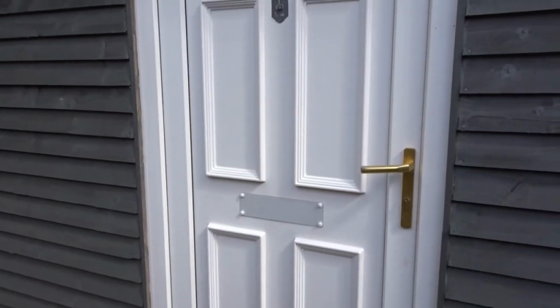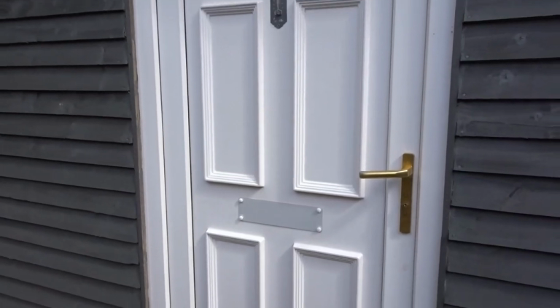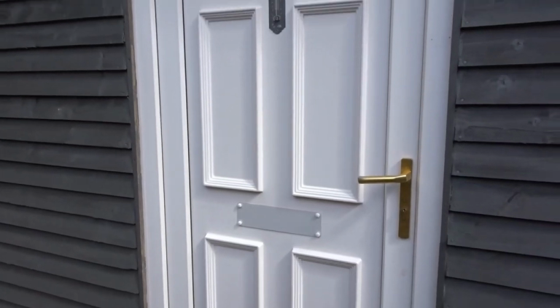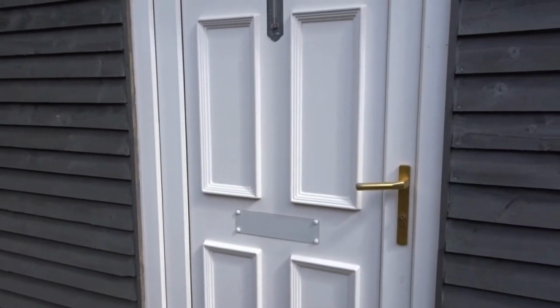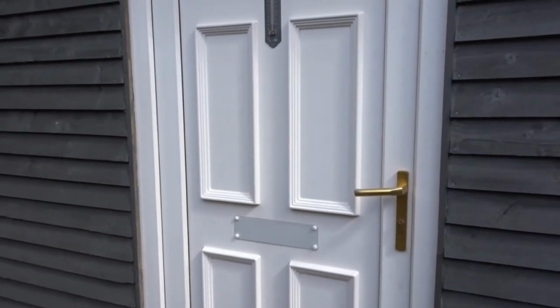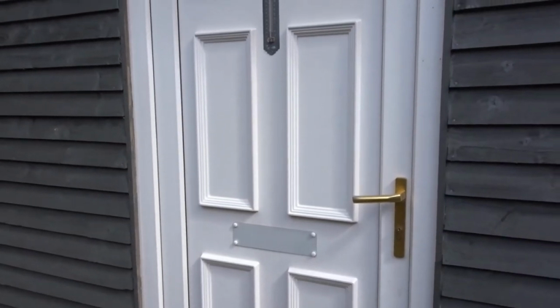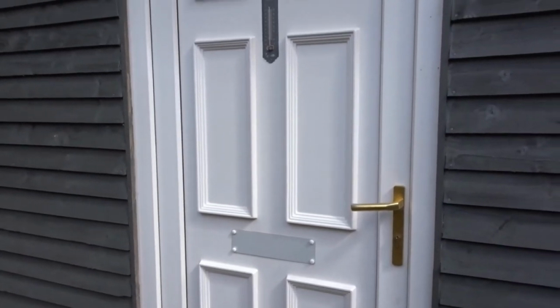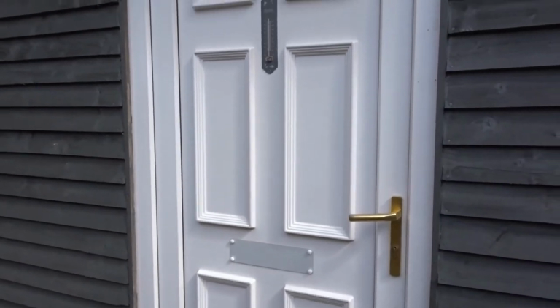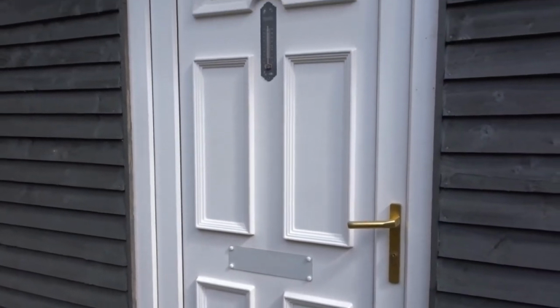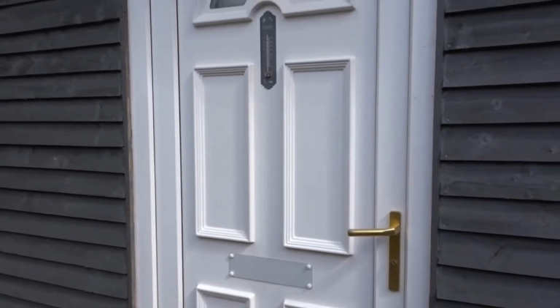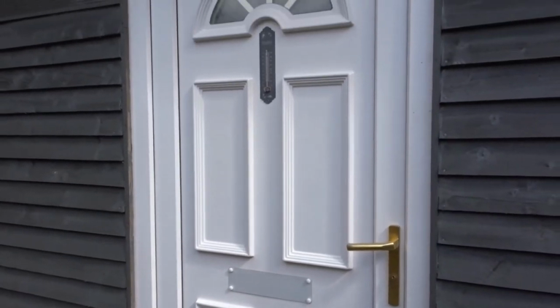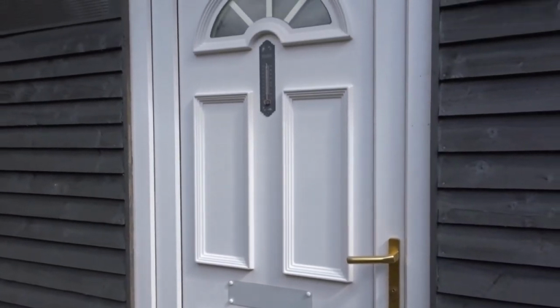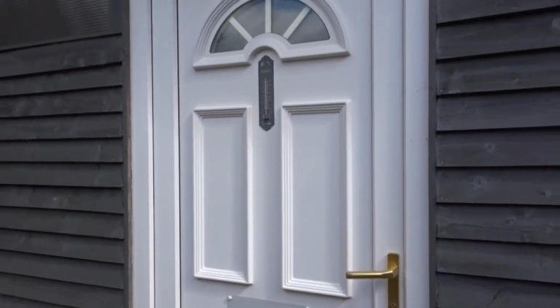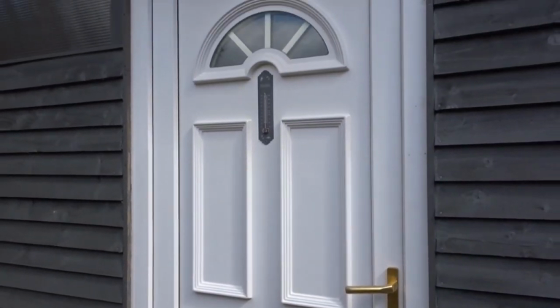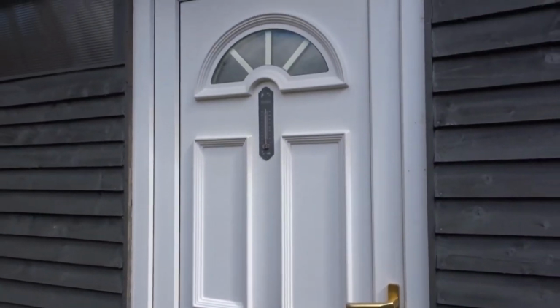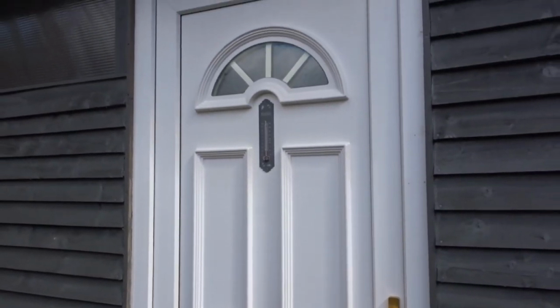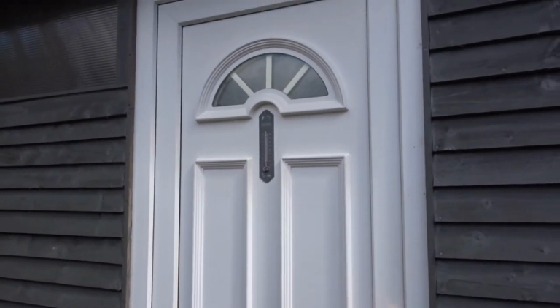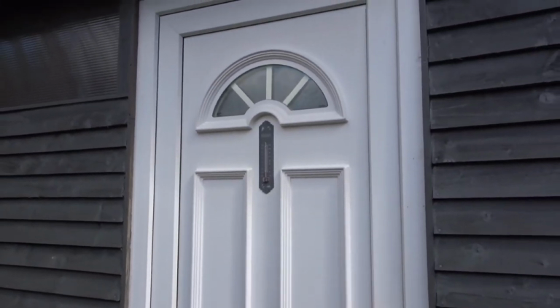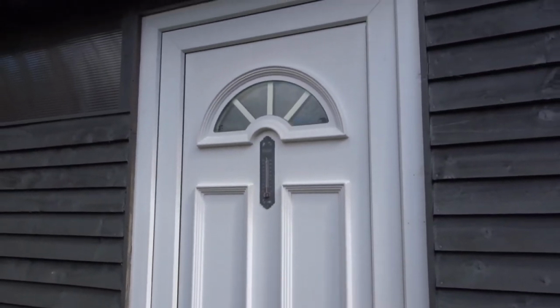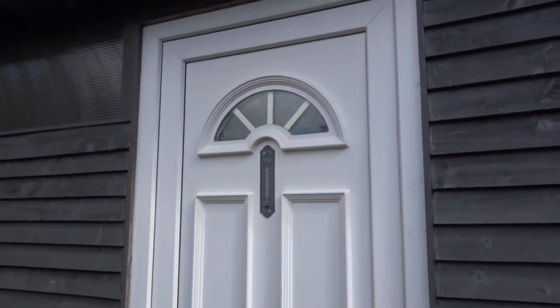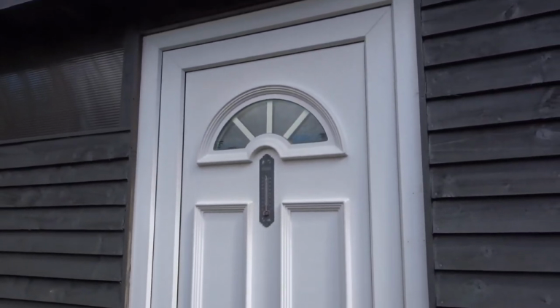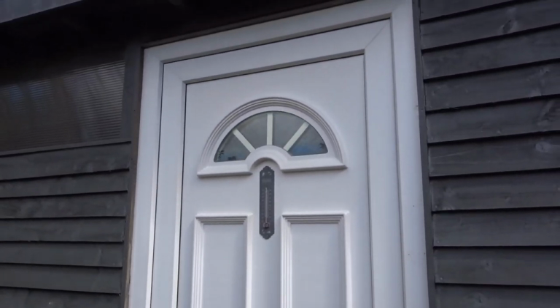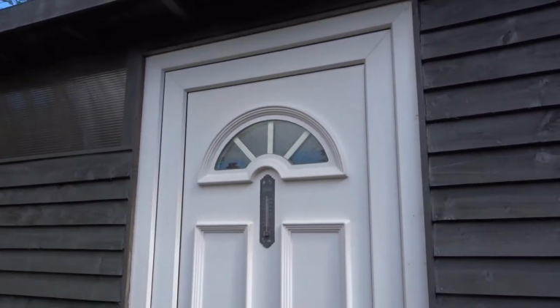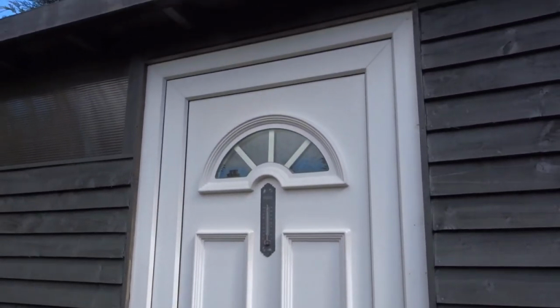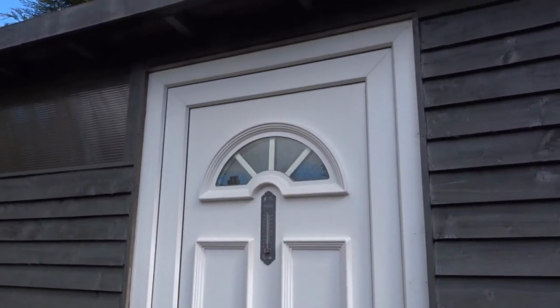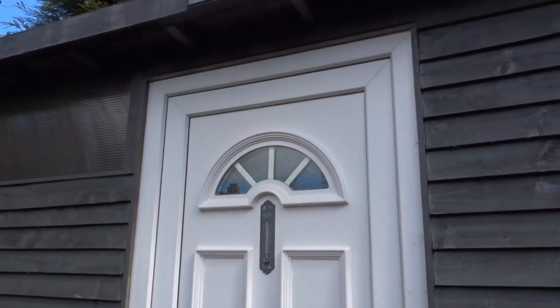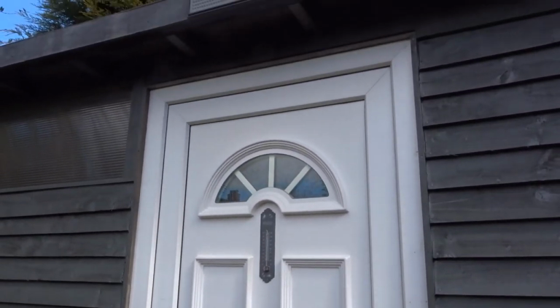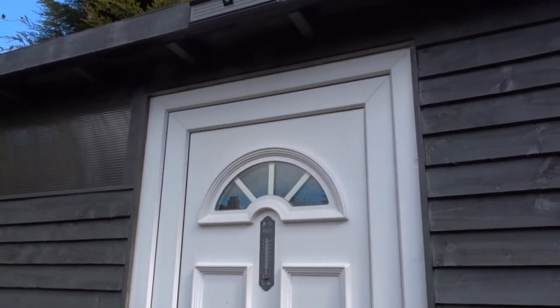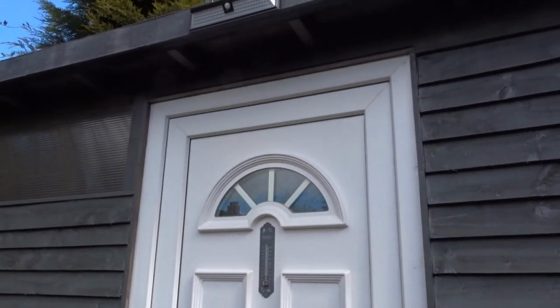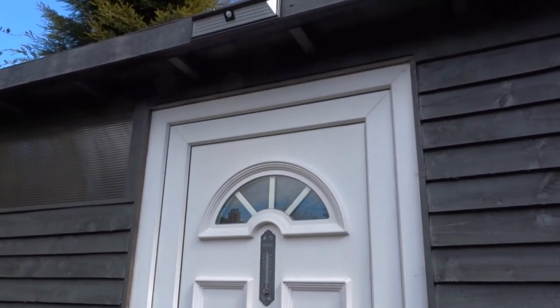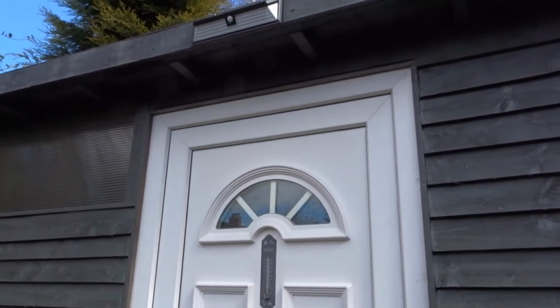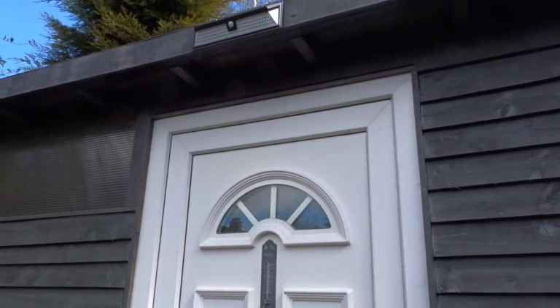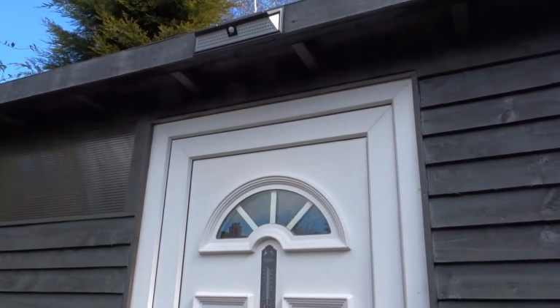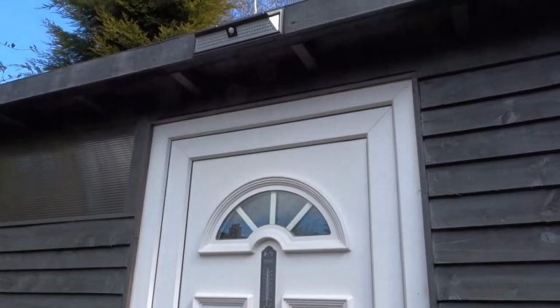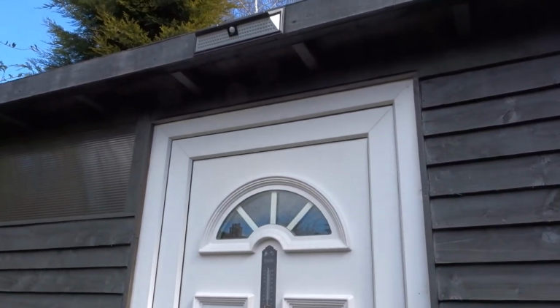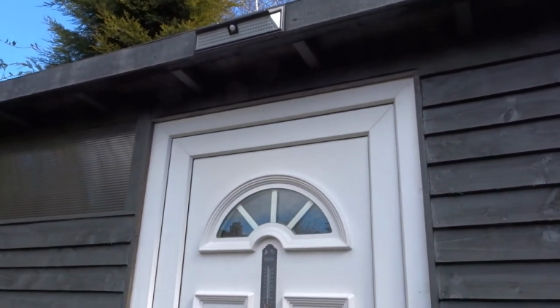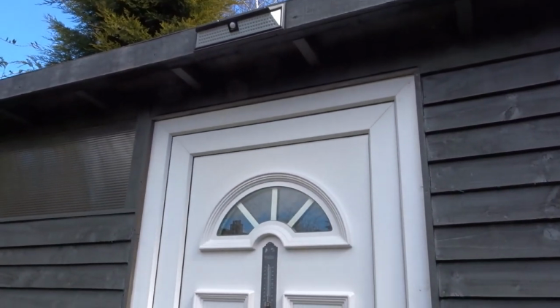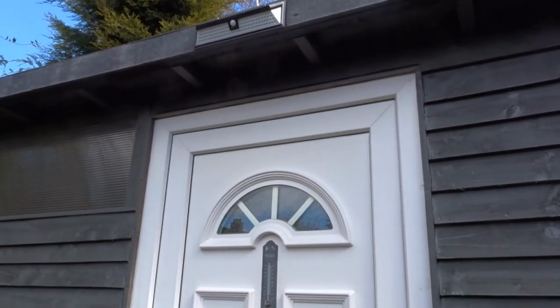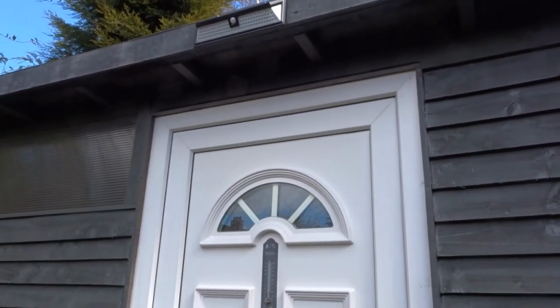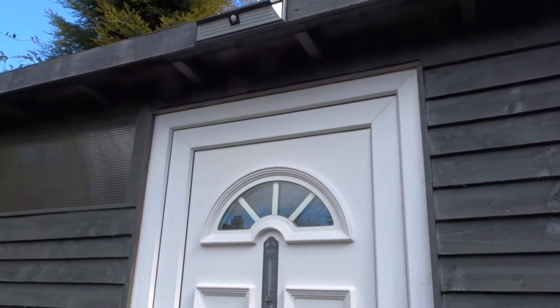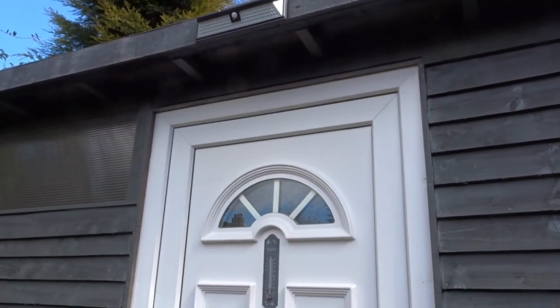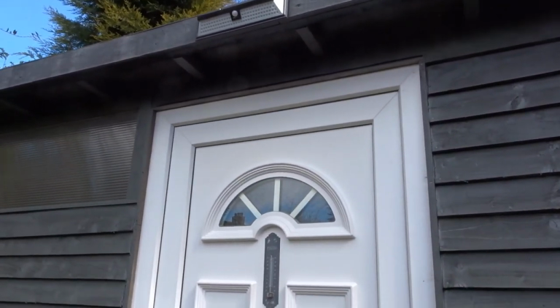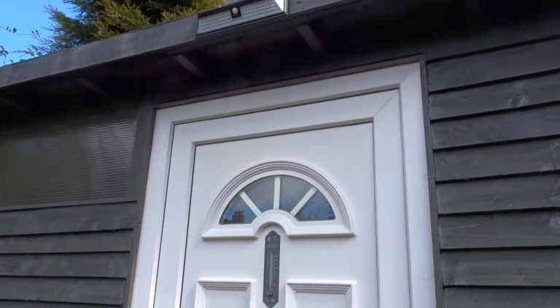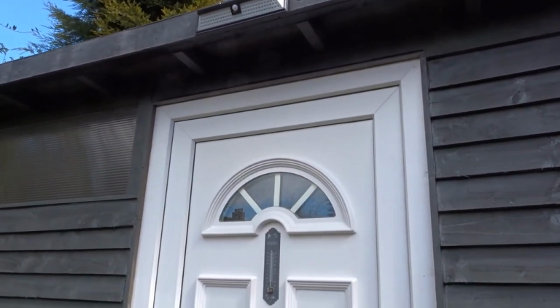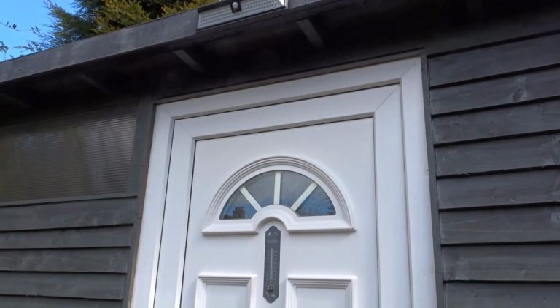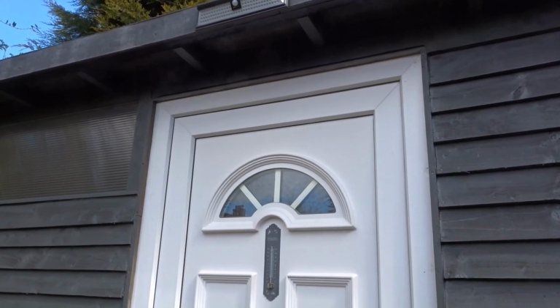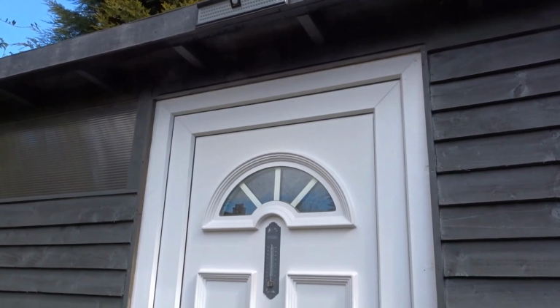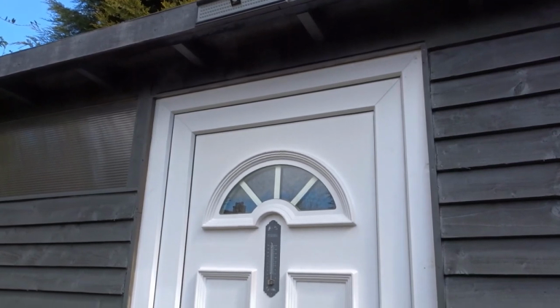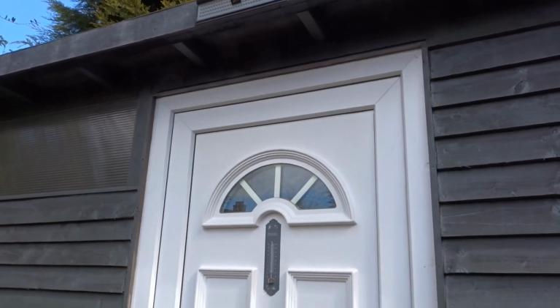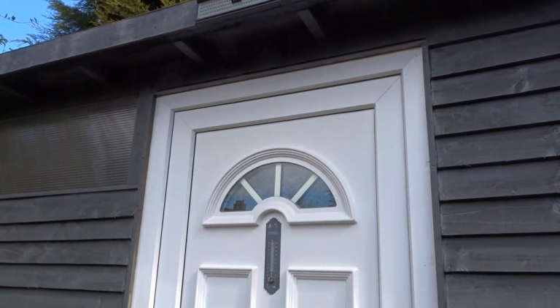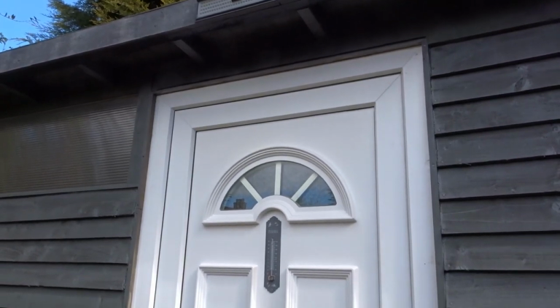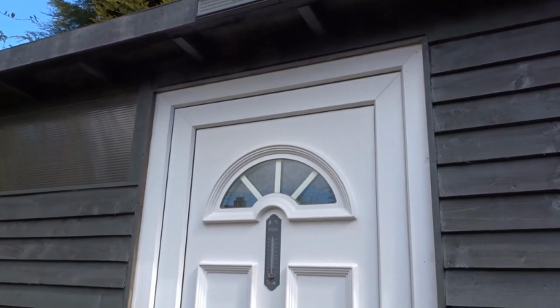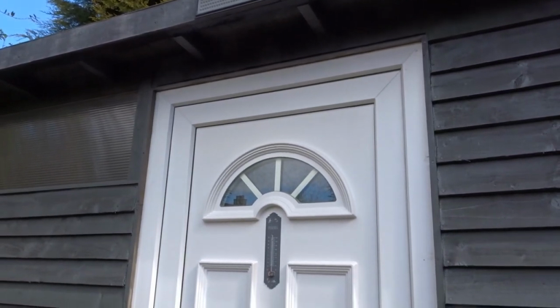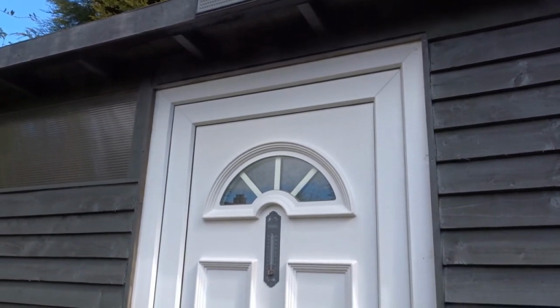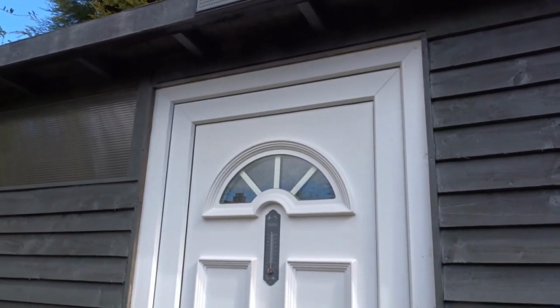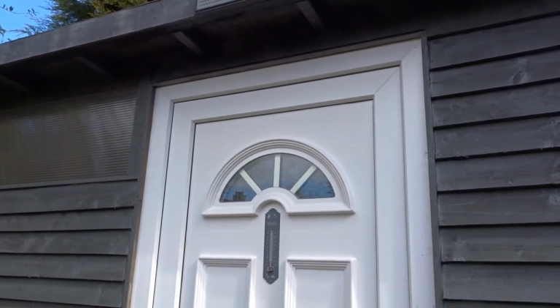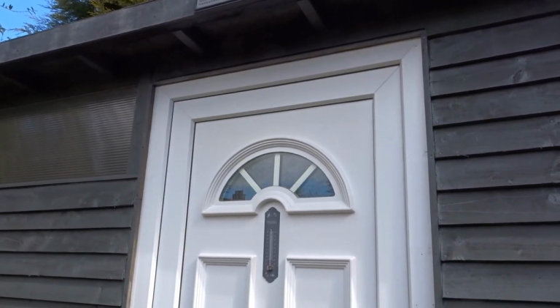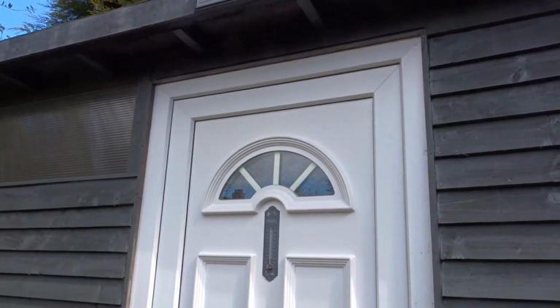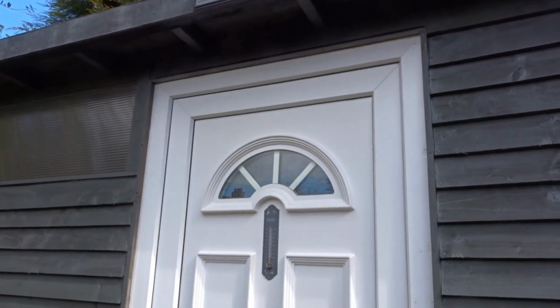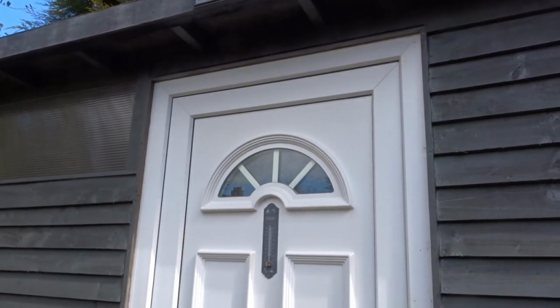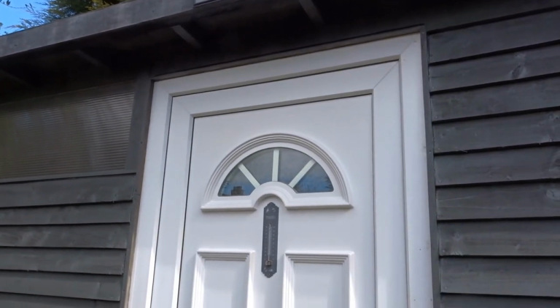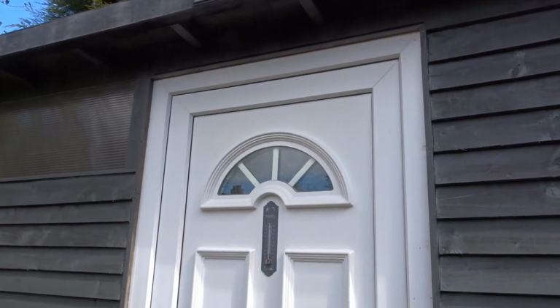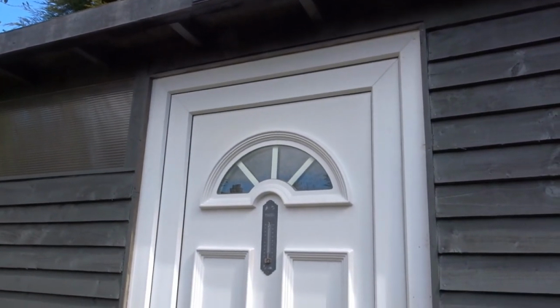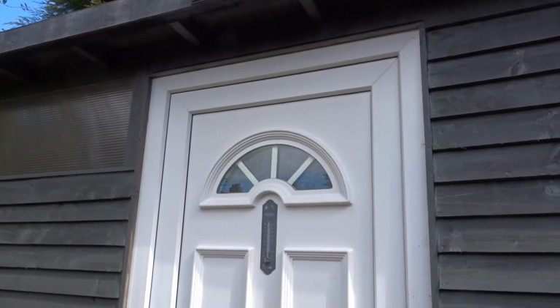Hello everyone and welcome back. In this episode I decided to make a small porch for the door of my workshop.